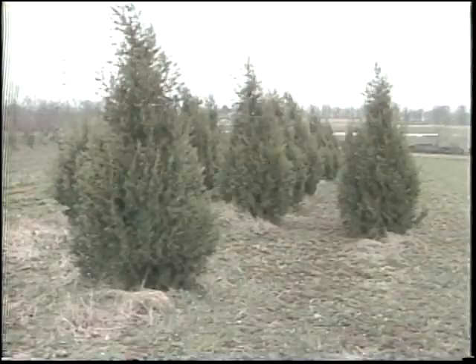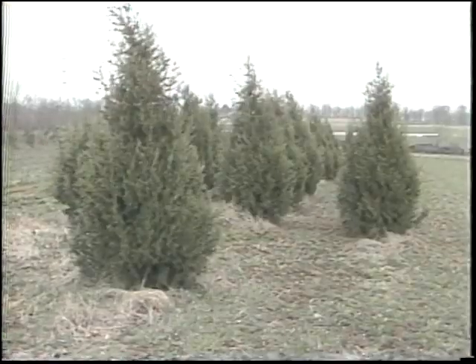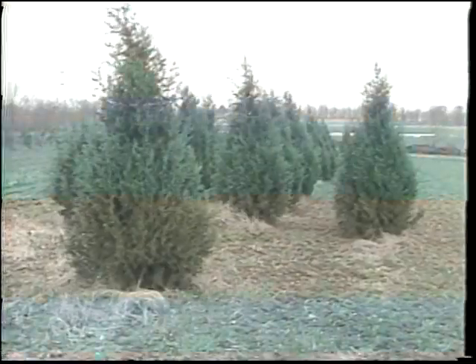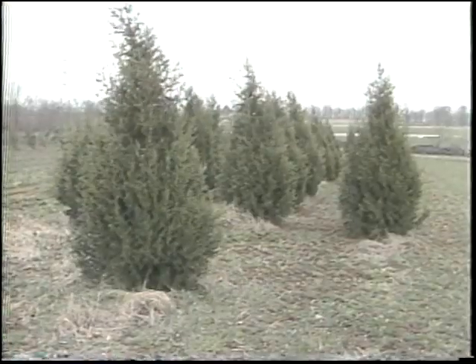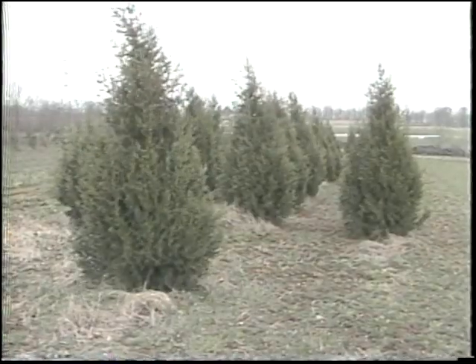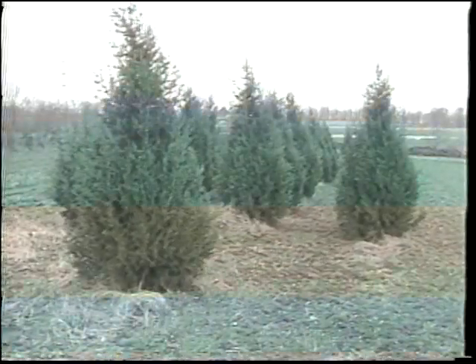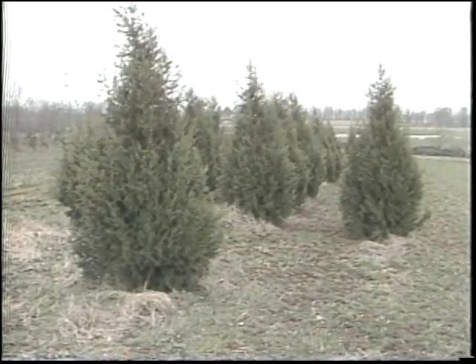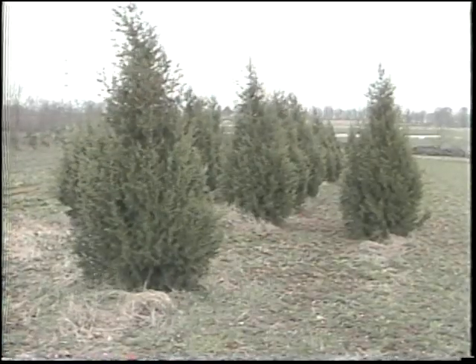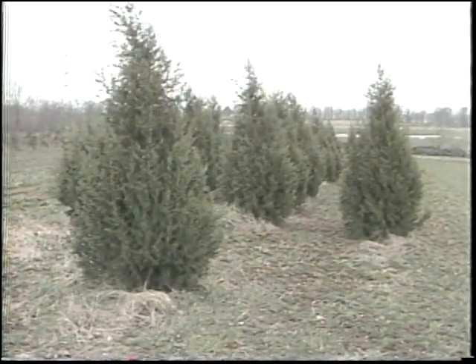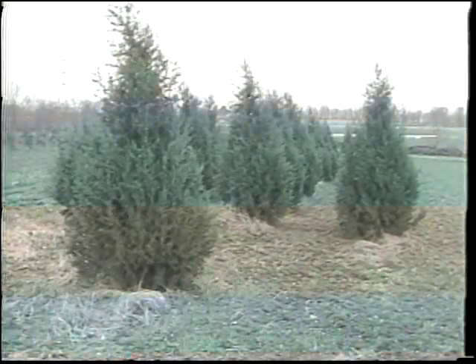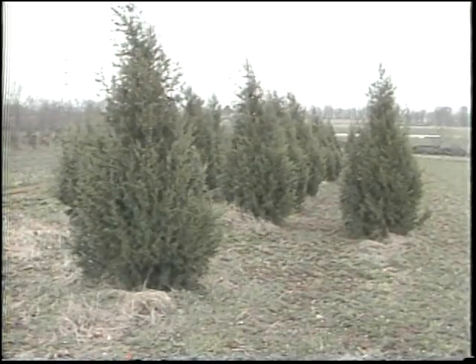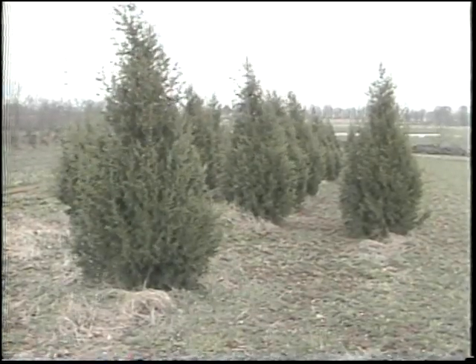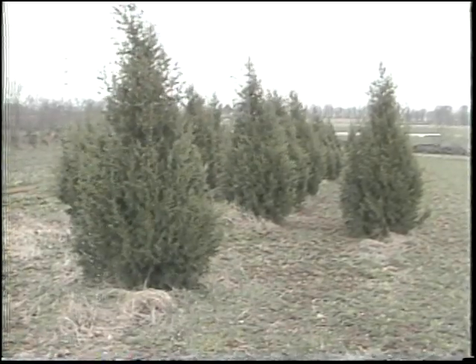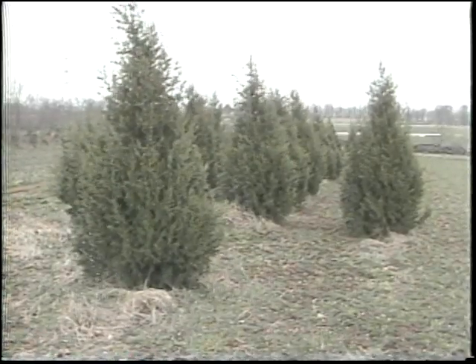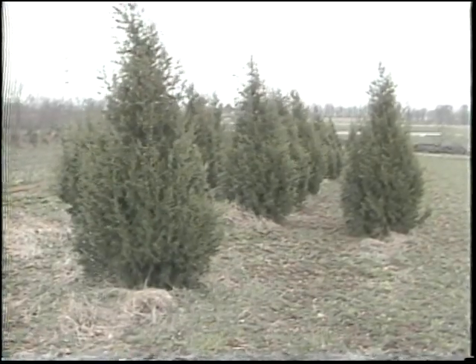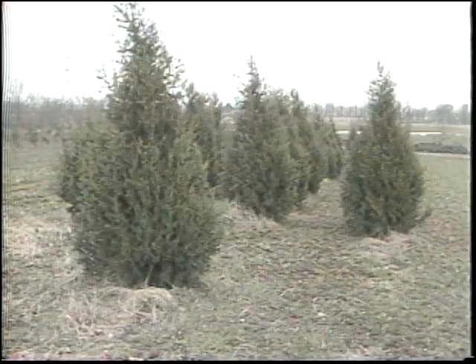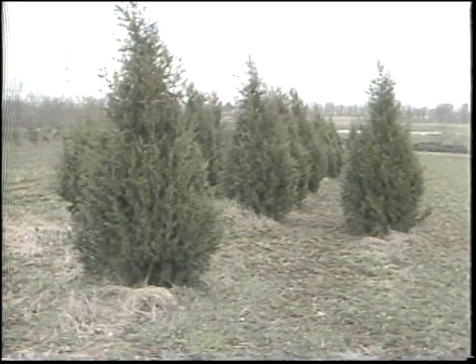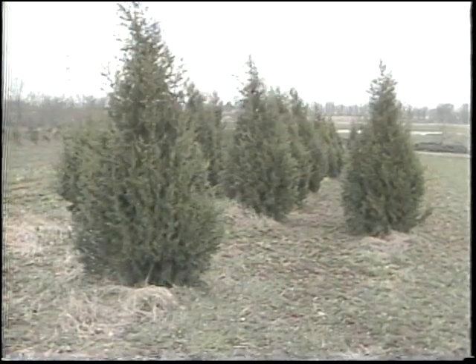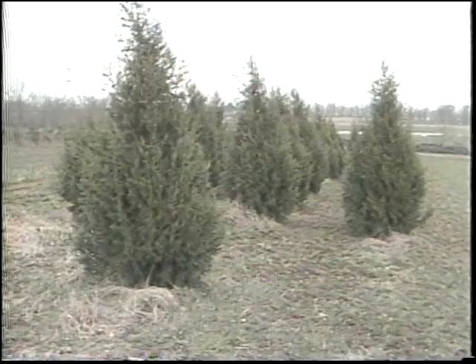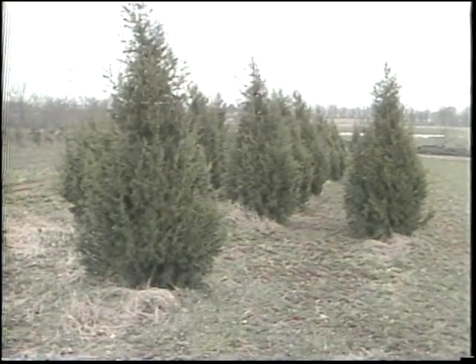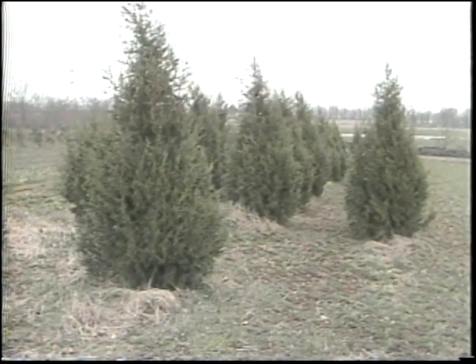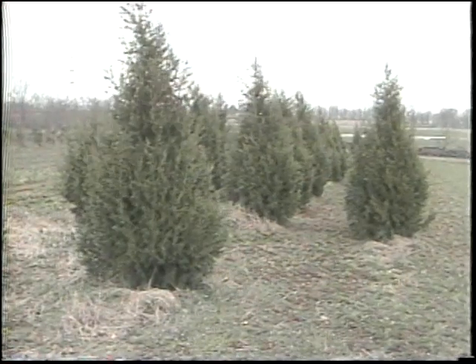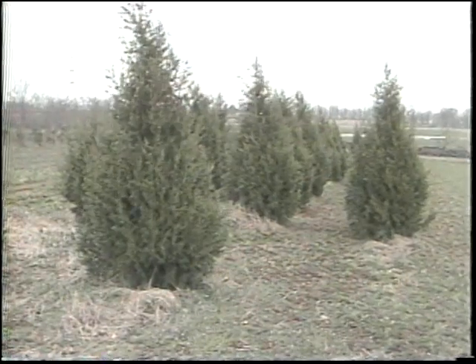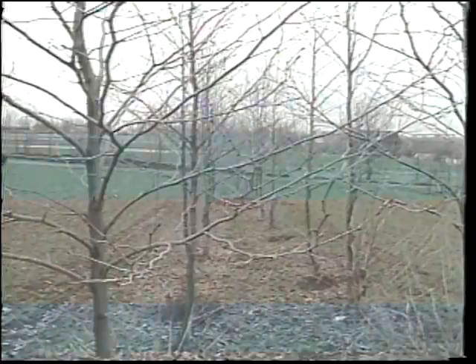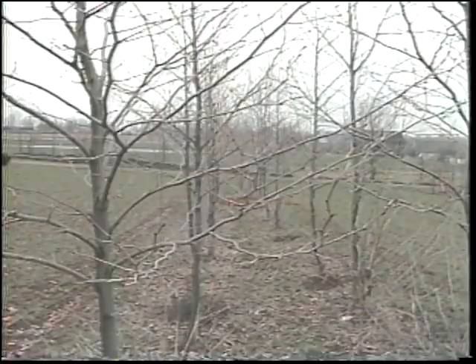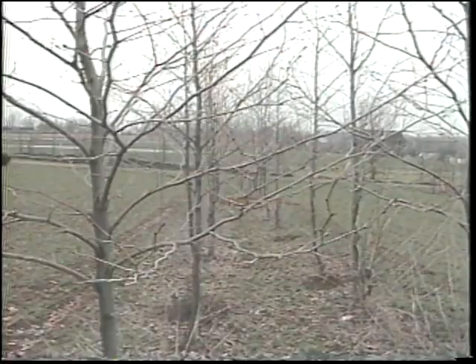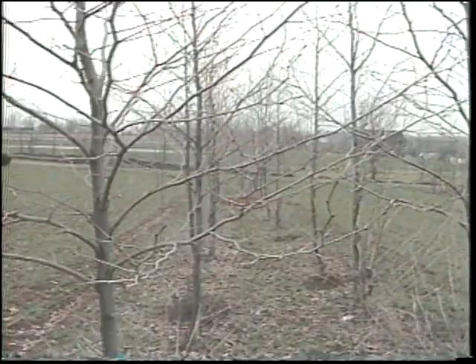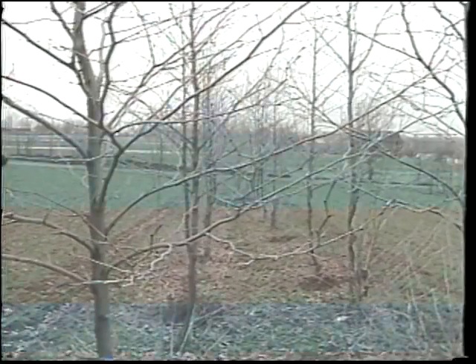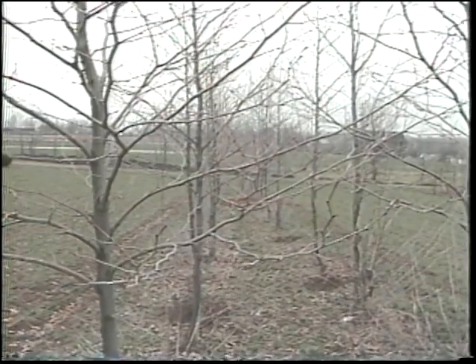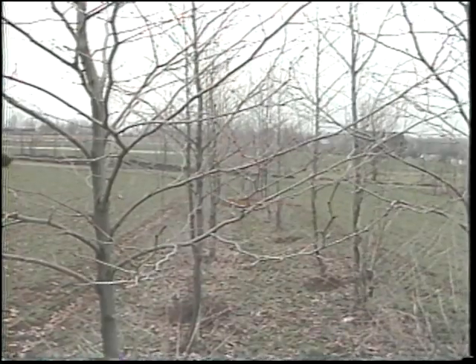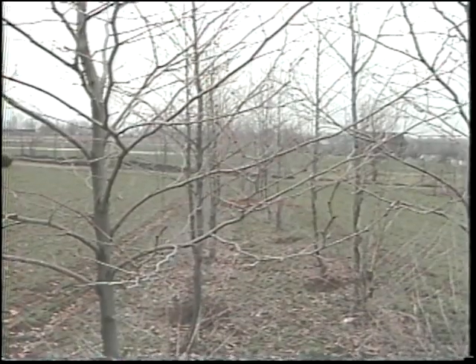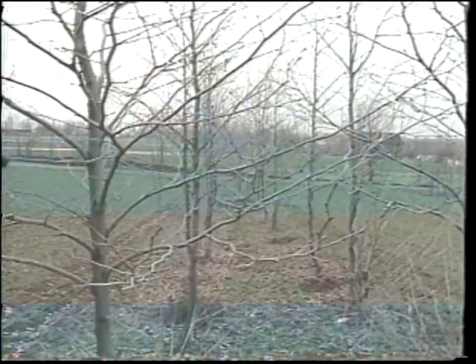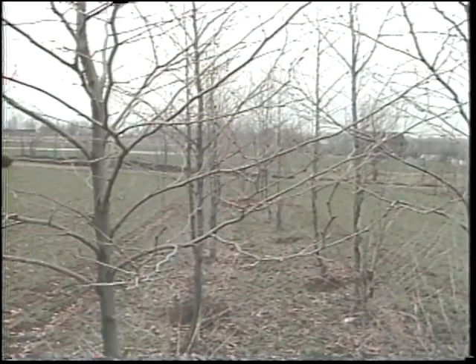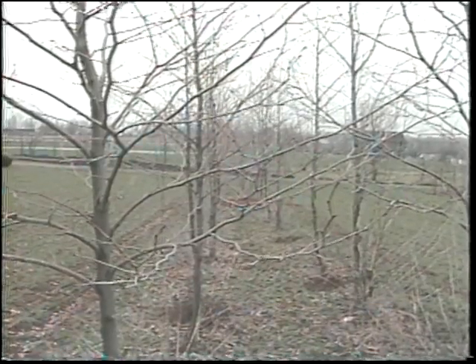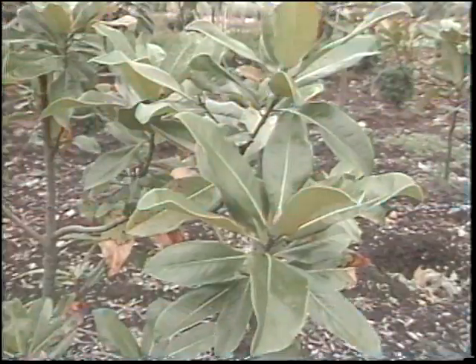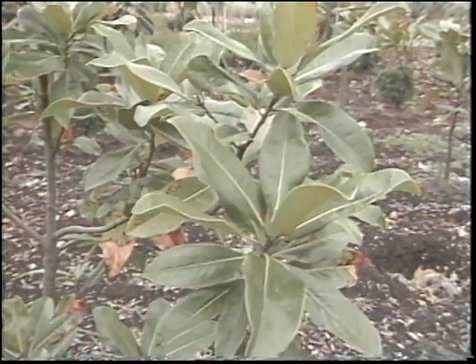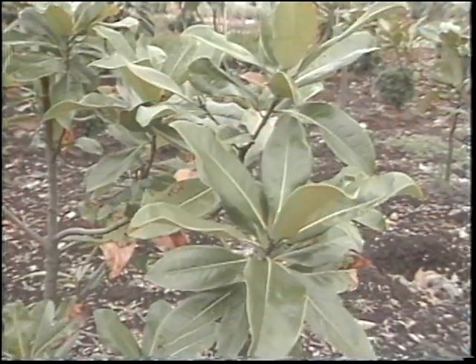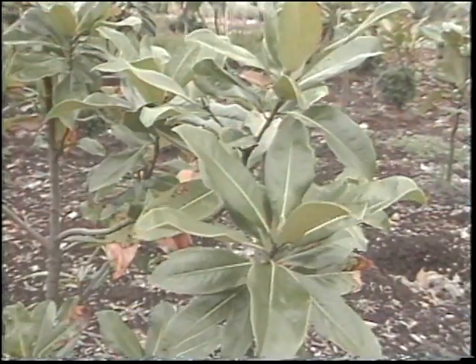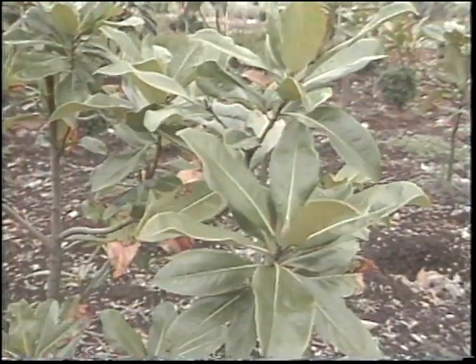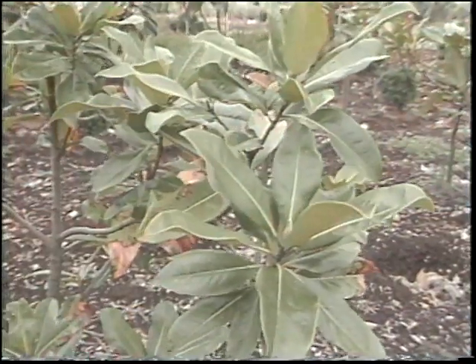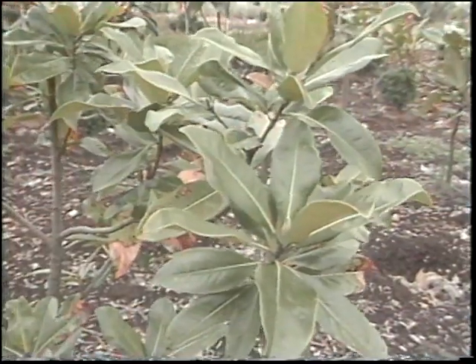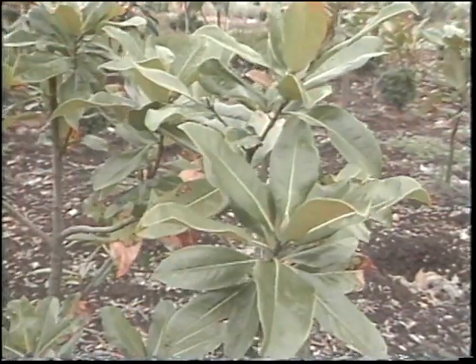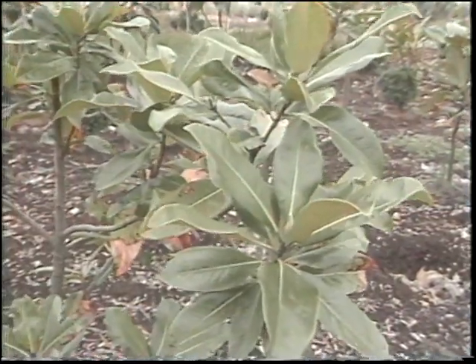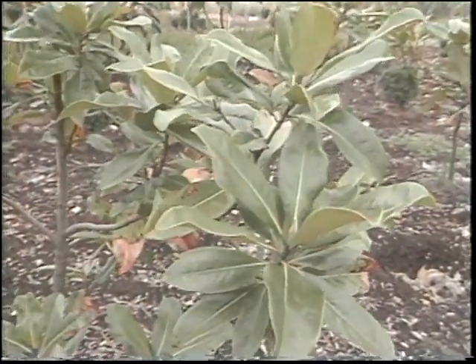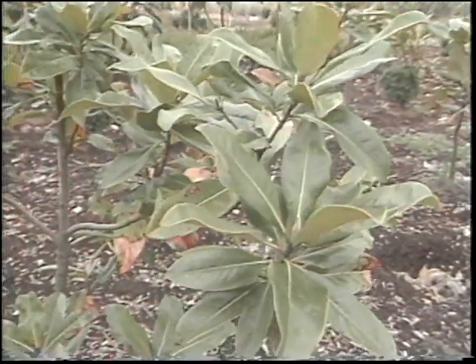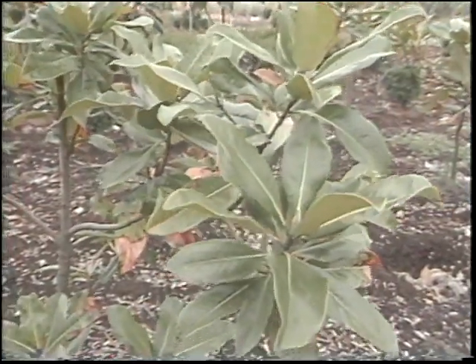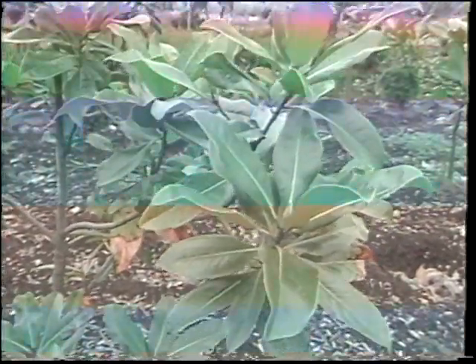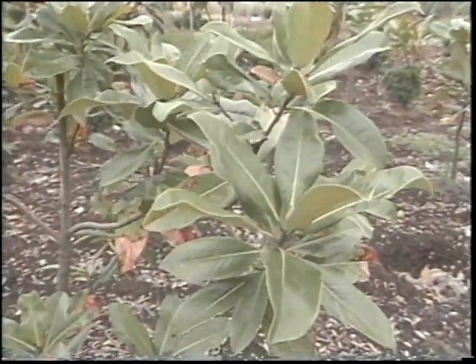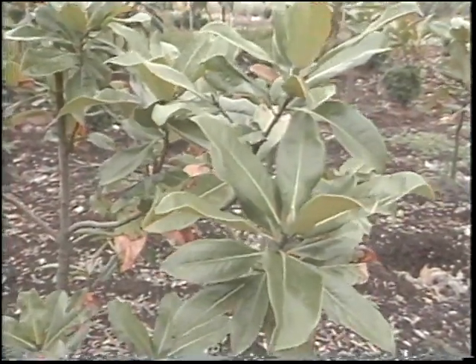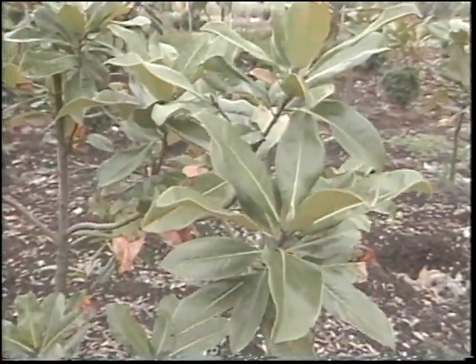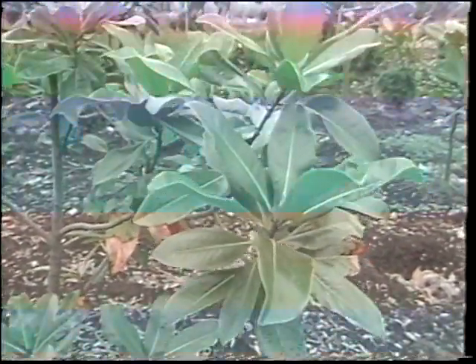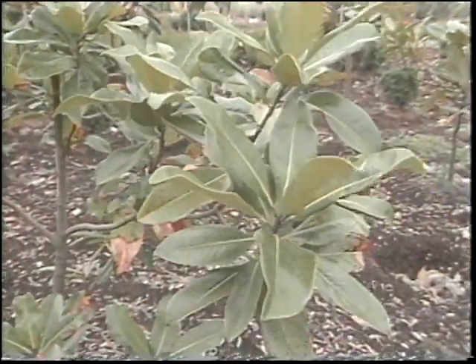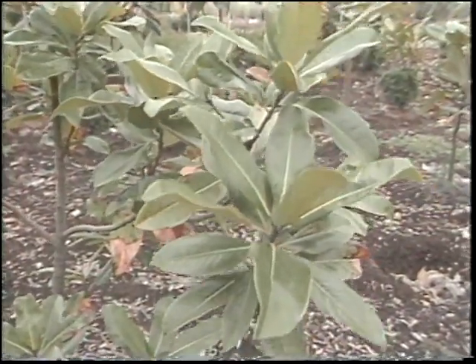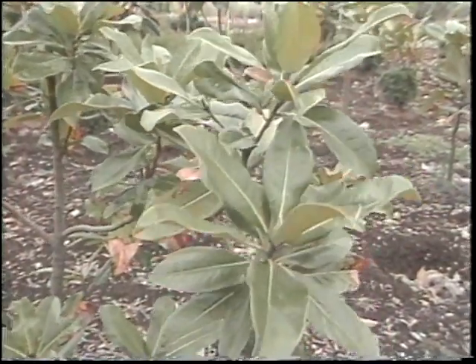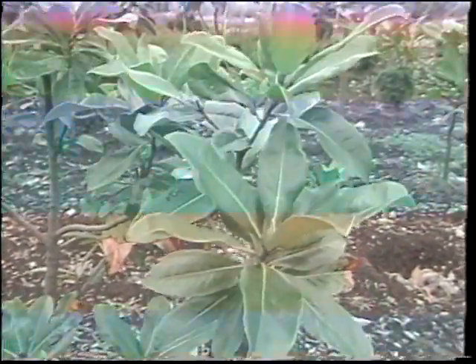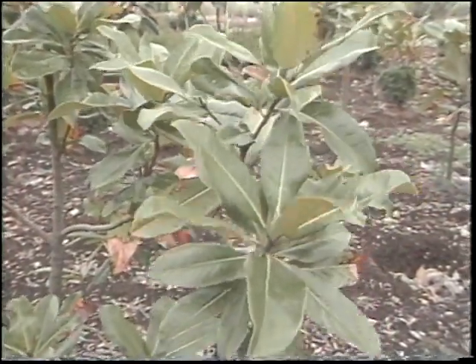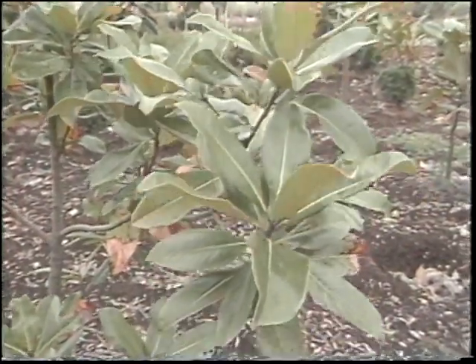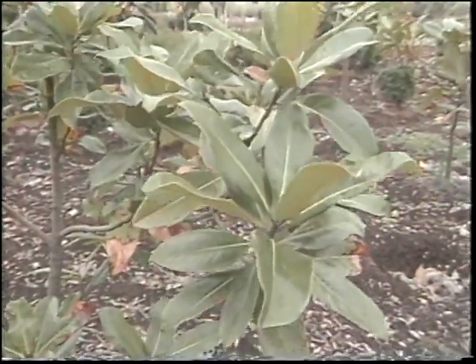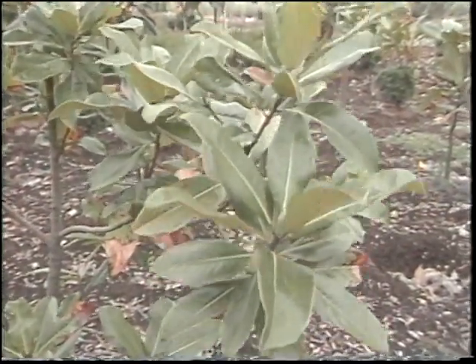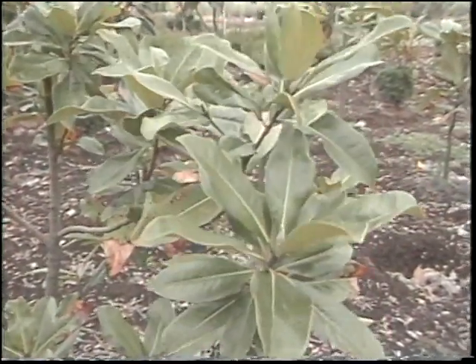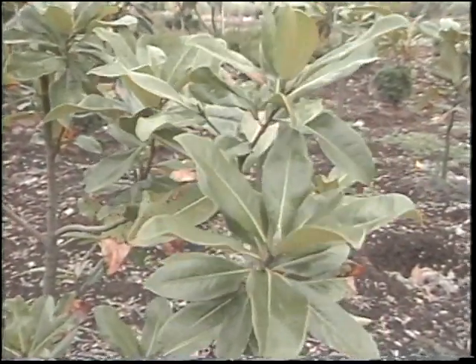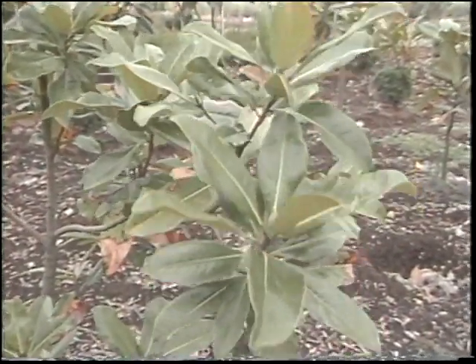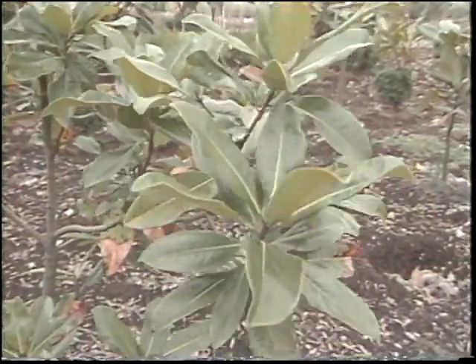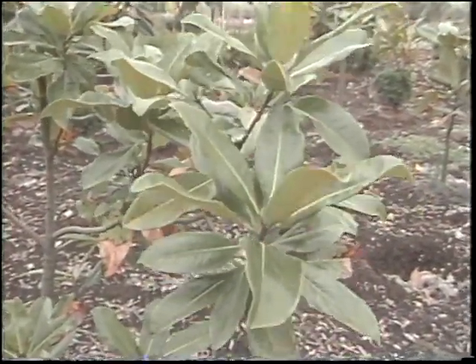In selecting a tree, we need to consider the height that it will grow, when it flowers, and what kind of soil it needs to do well.